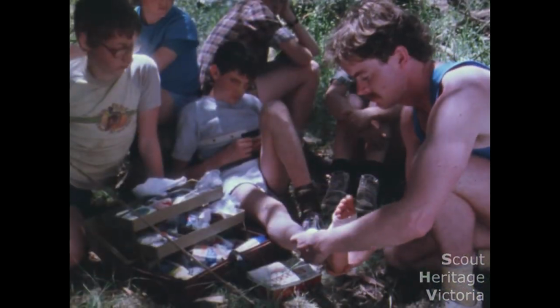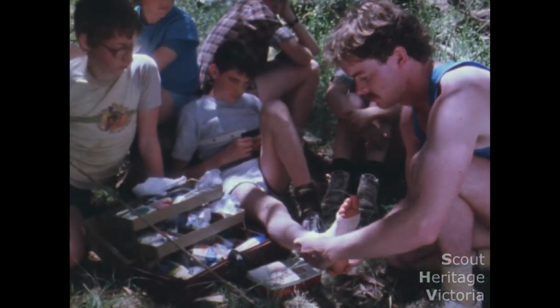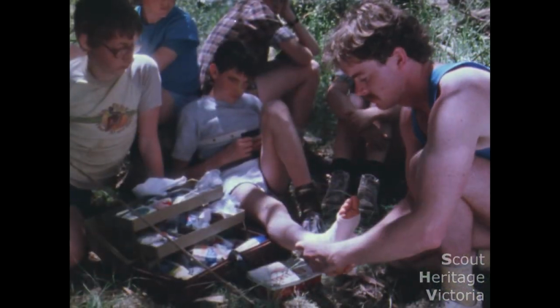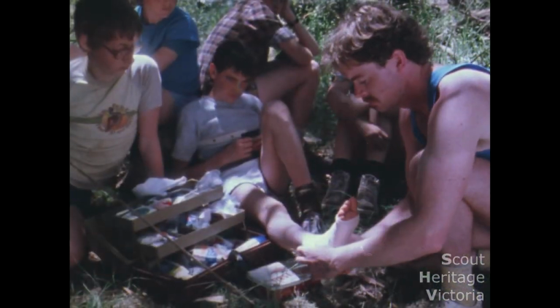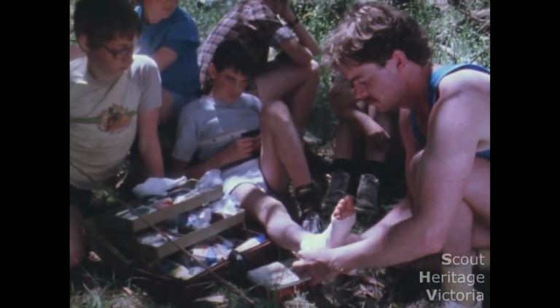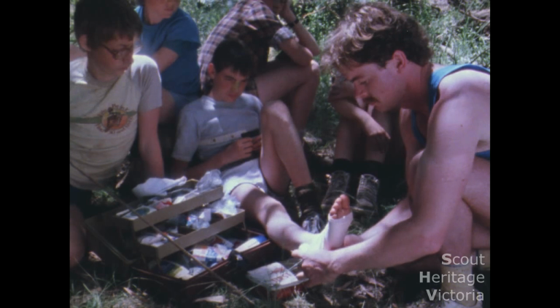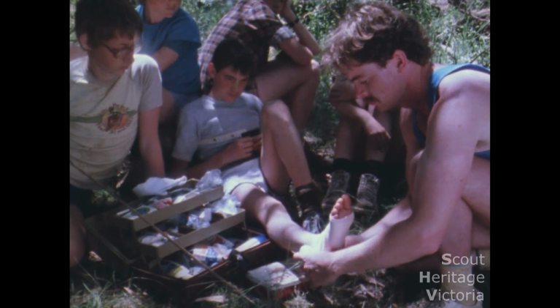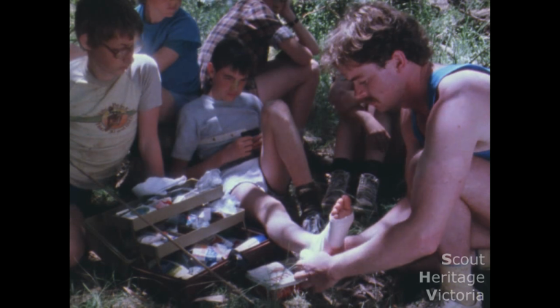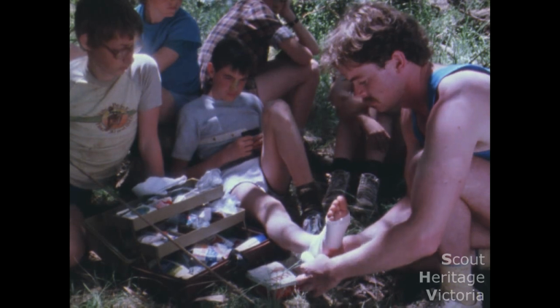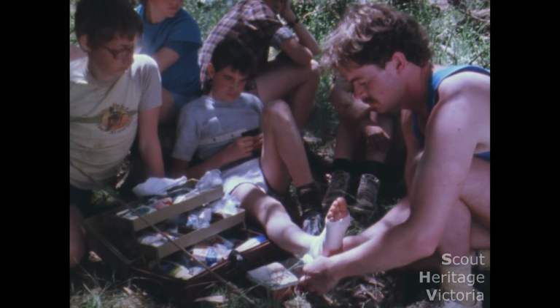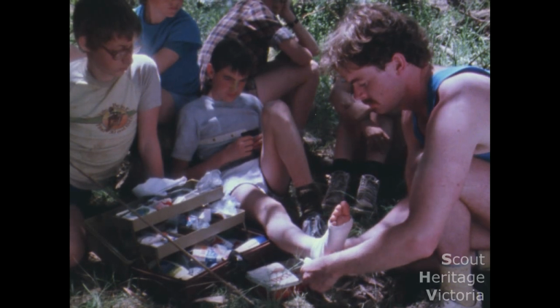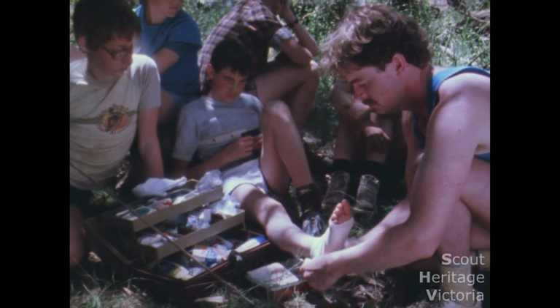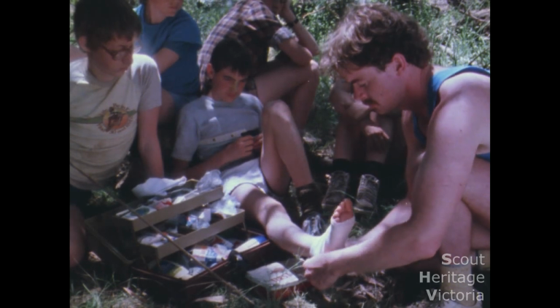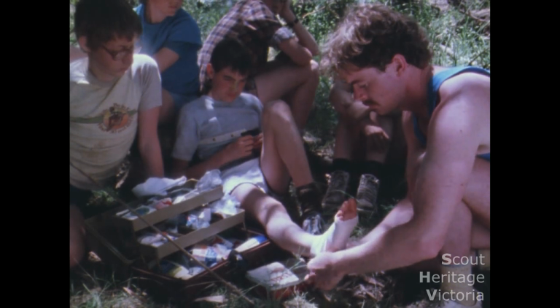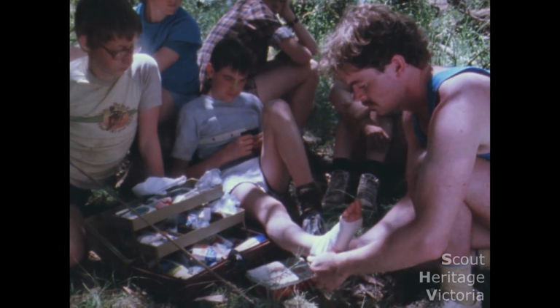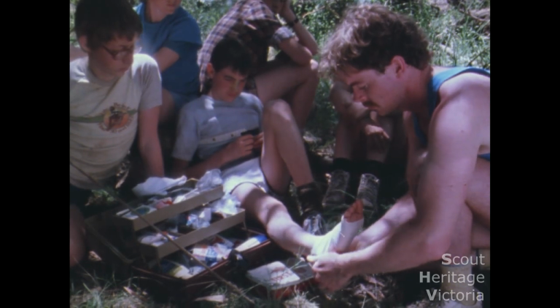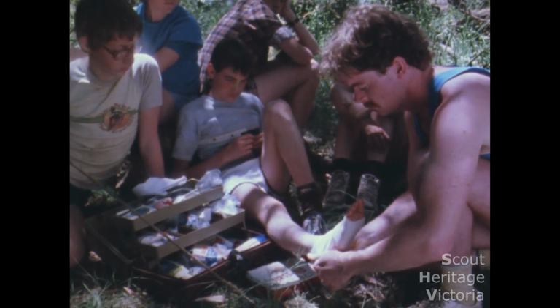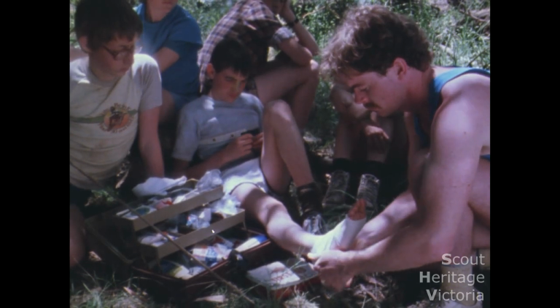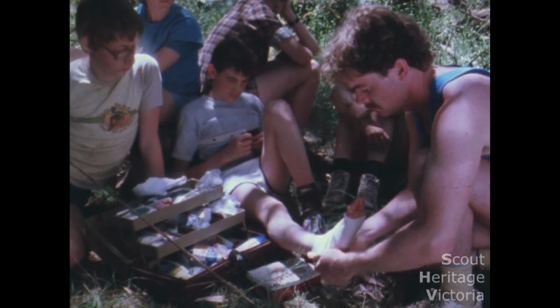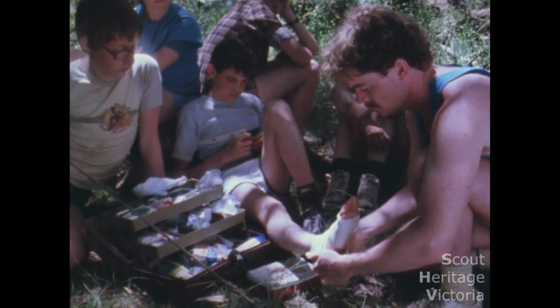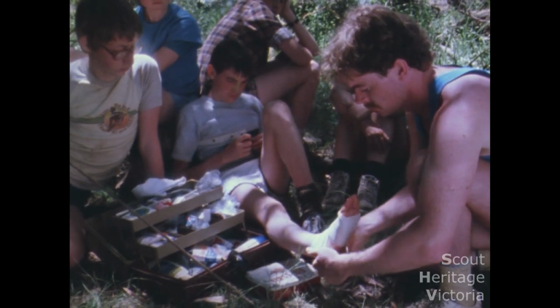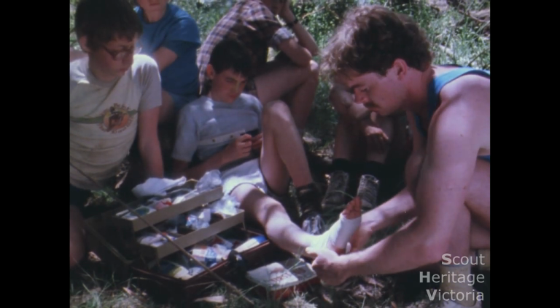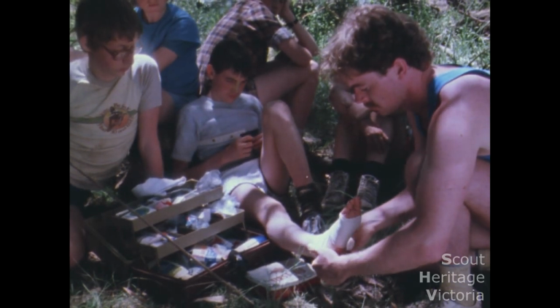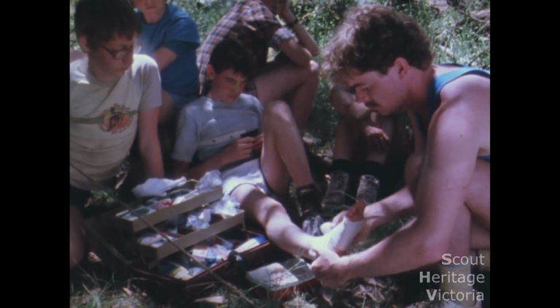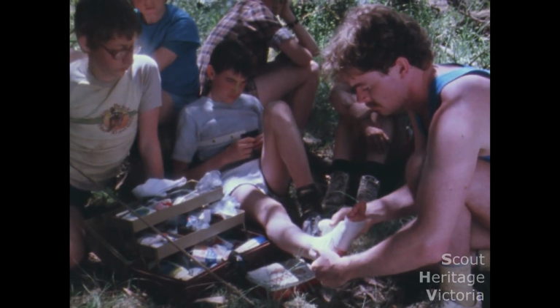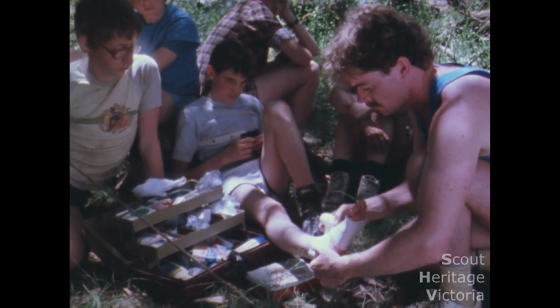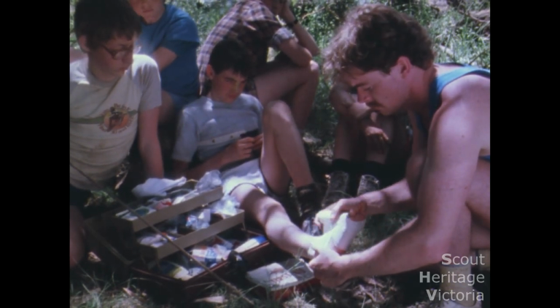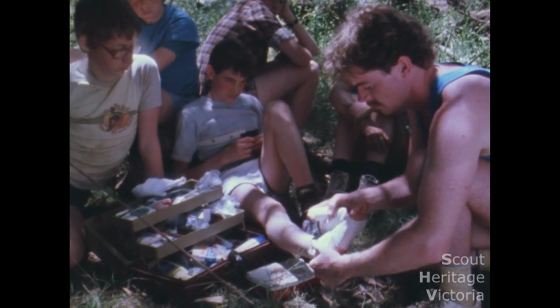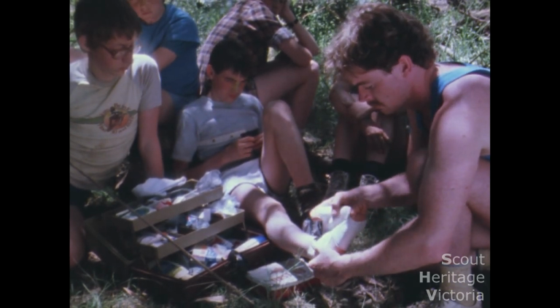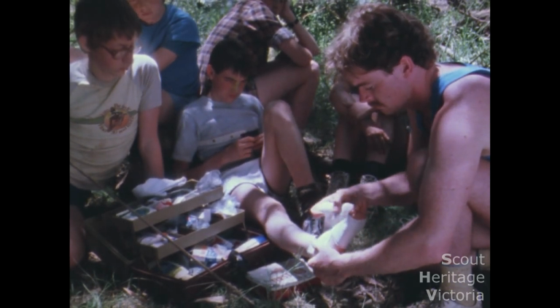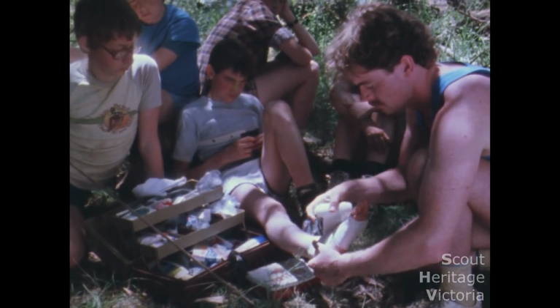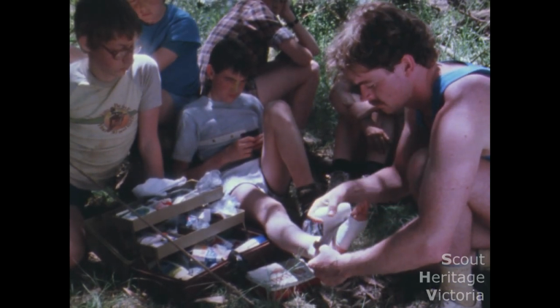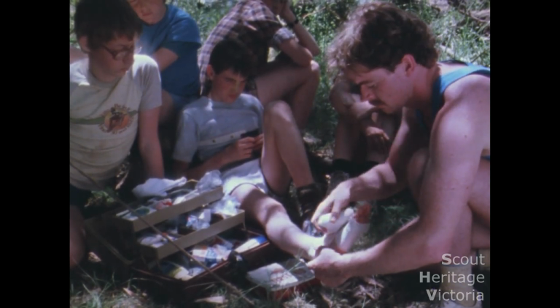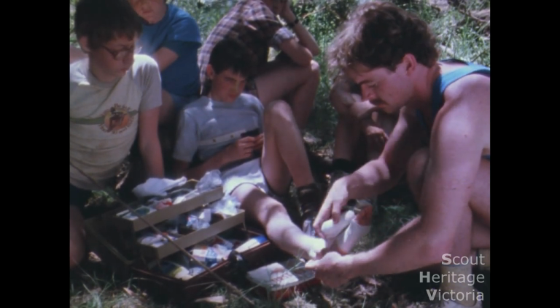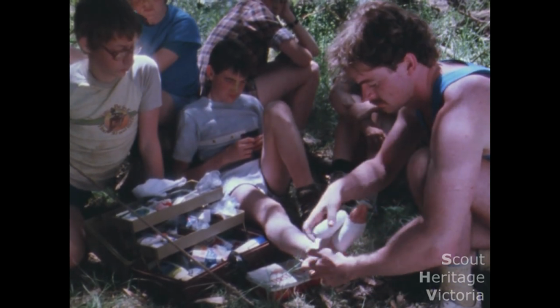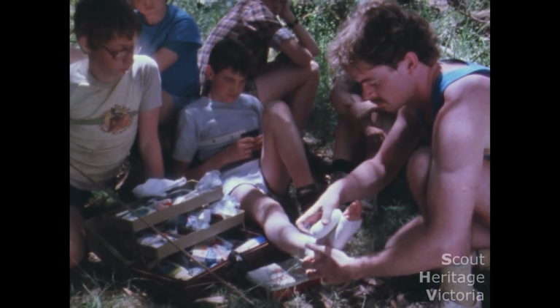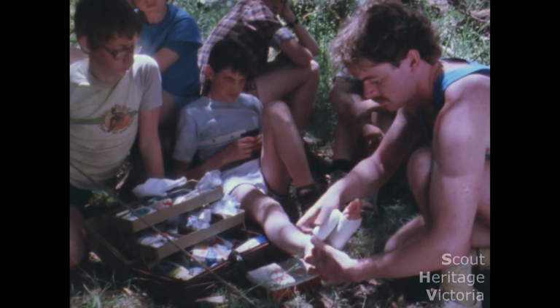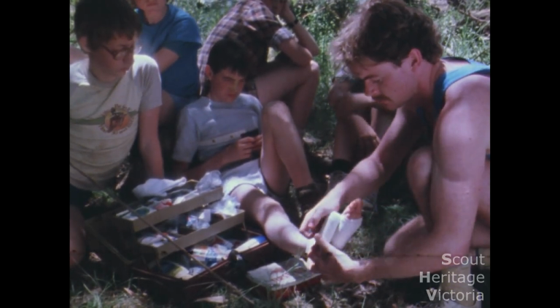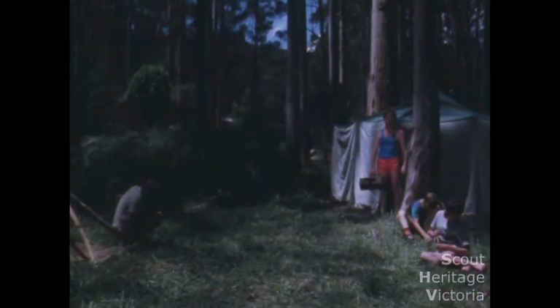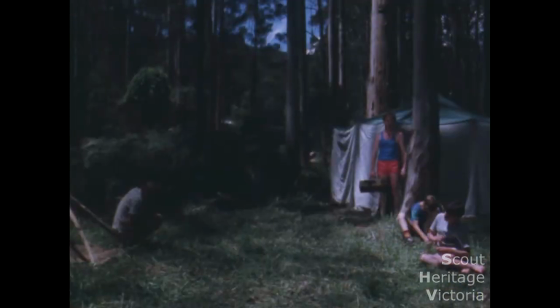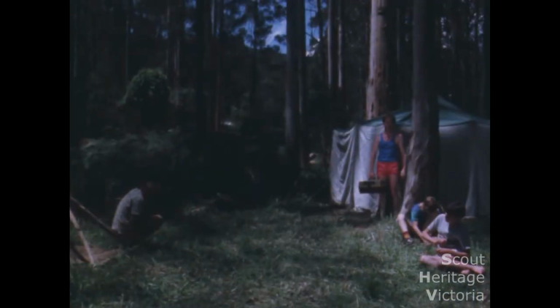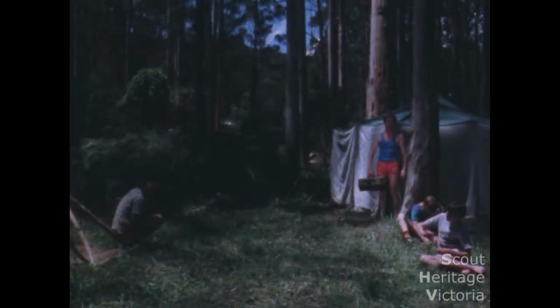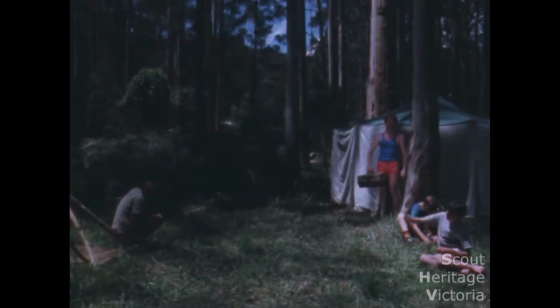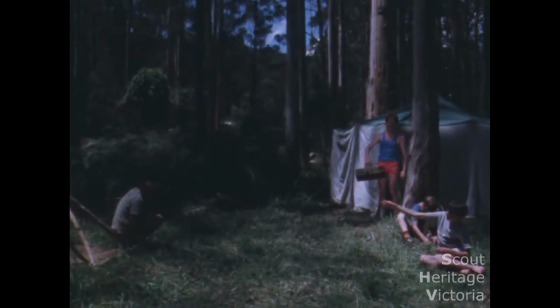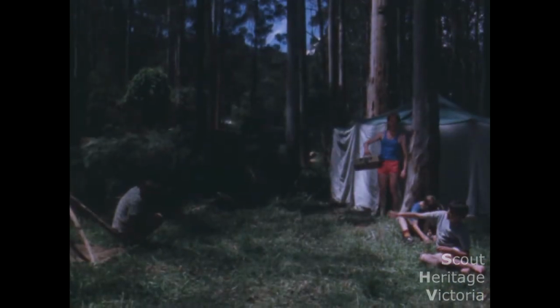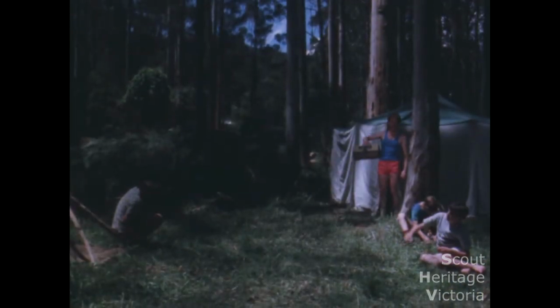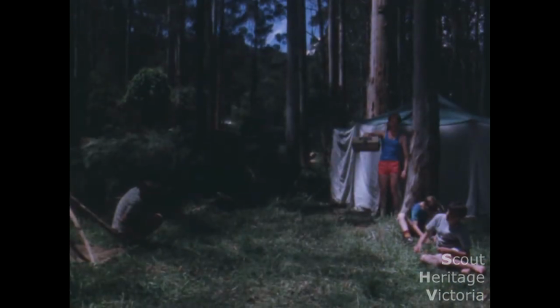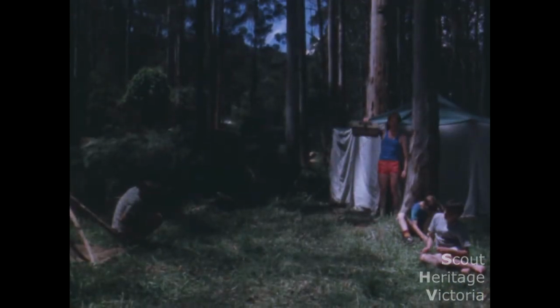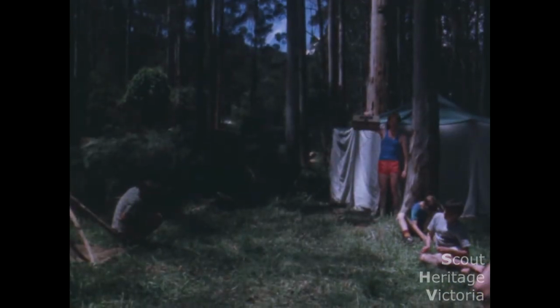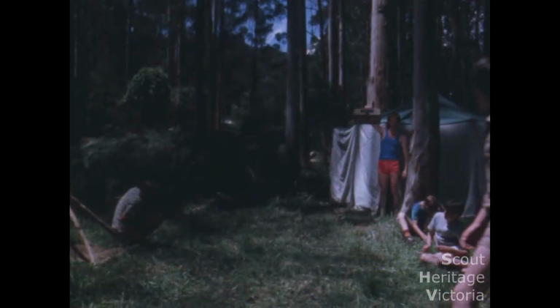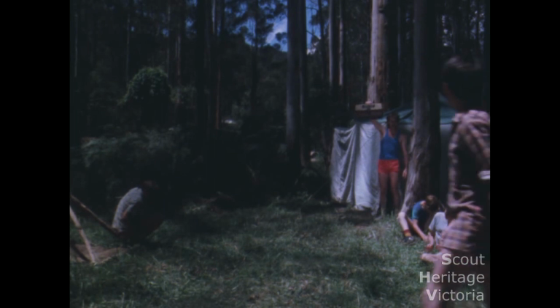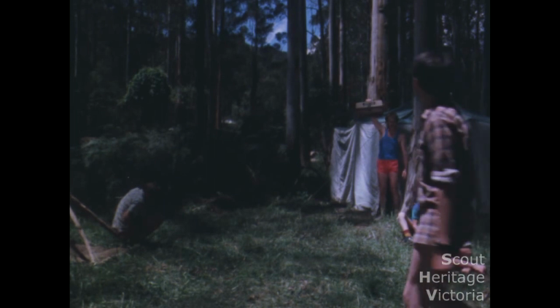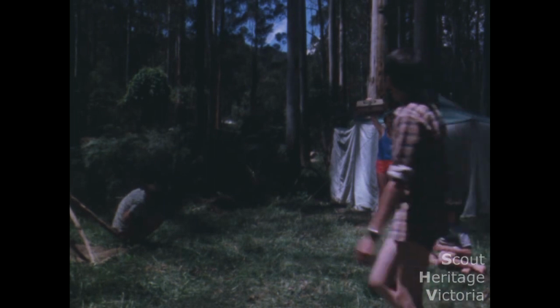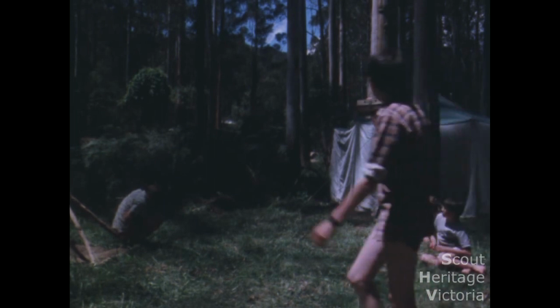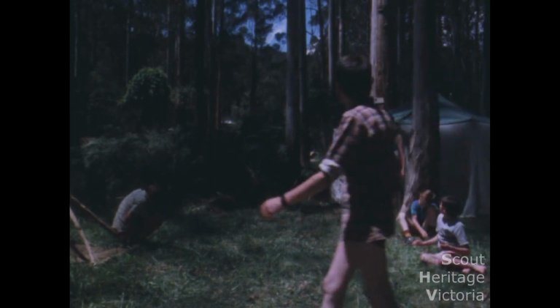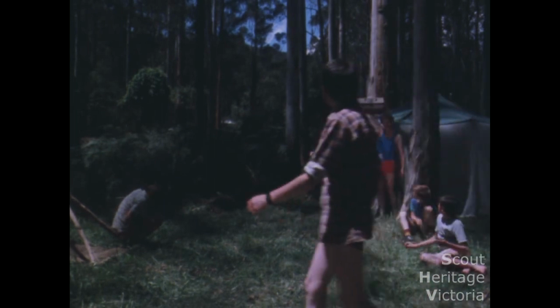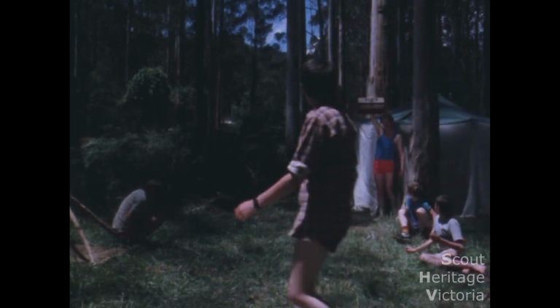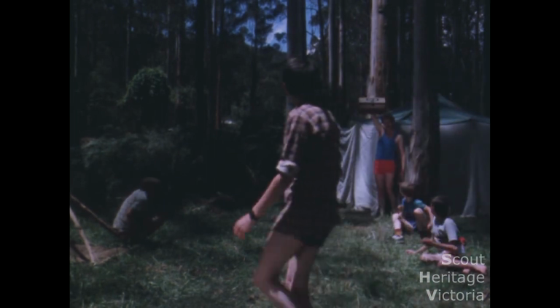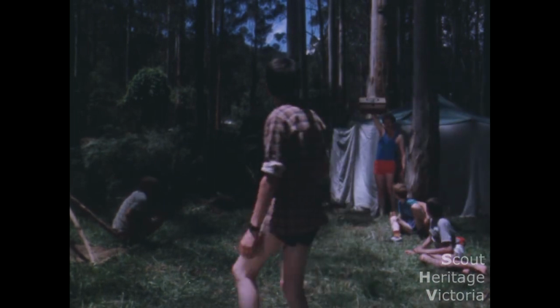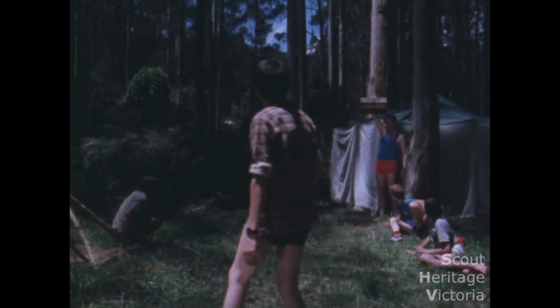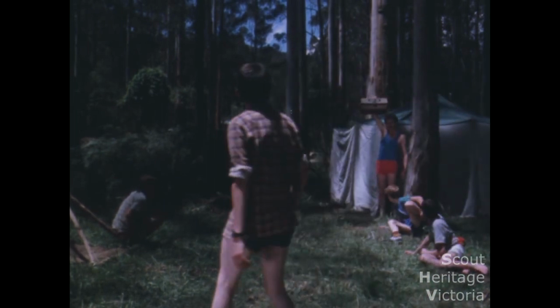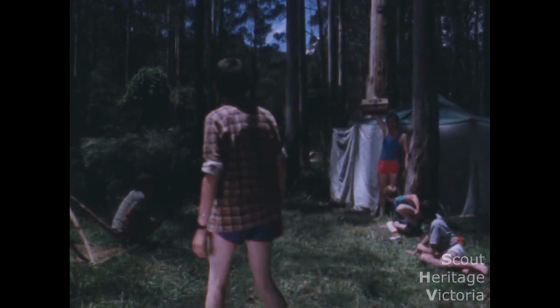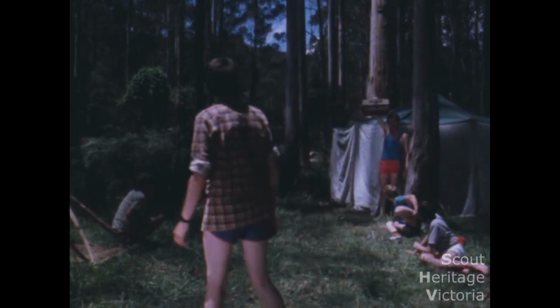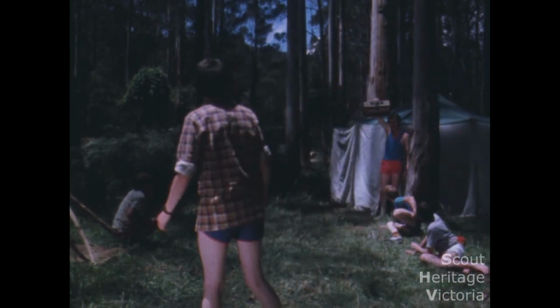Camp is the ideal spot for practising emergency stunts or doing some real first aid. And don't forget the first aid kit.